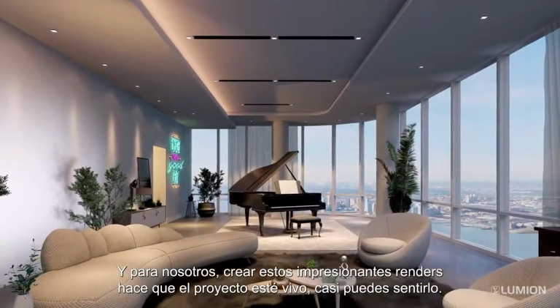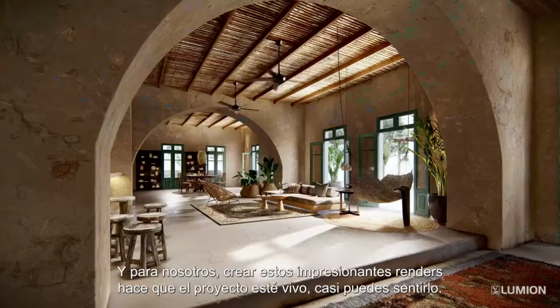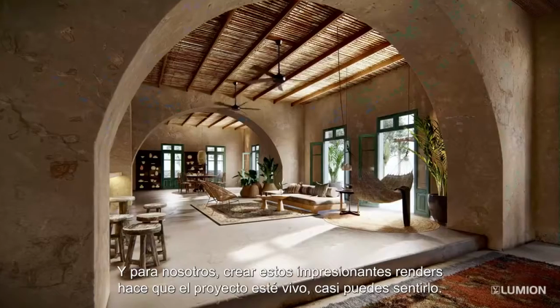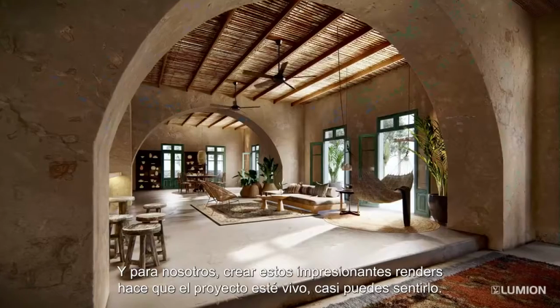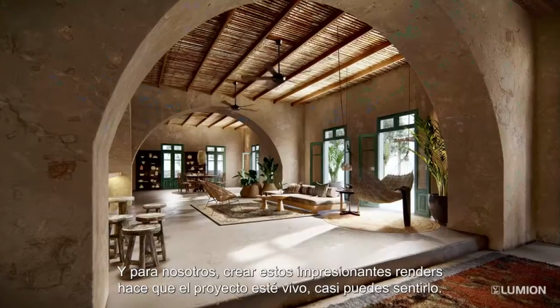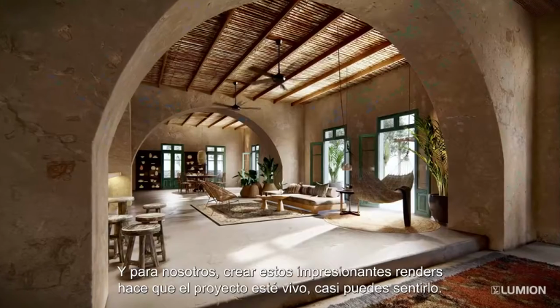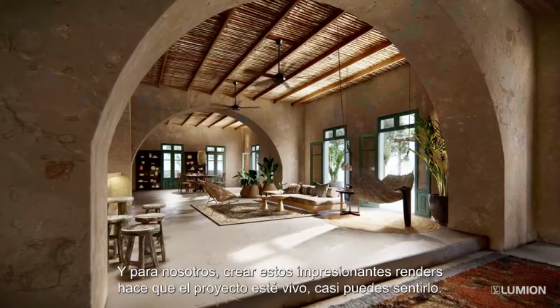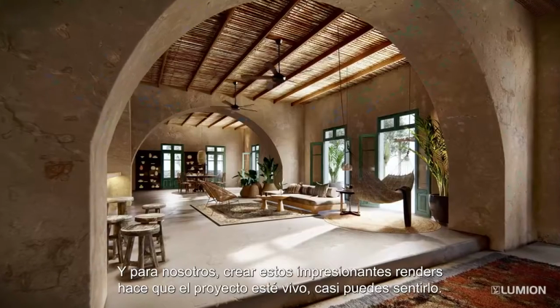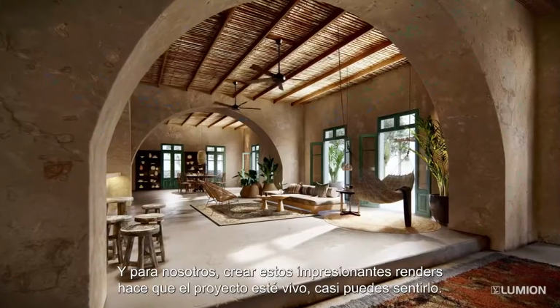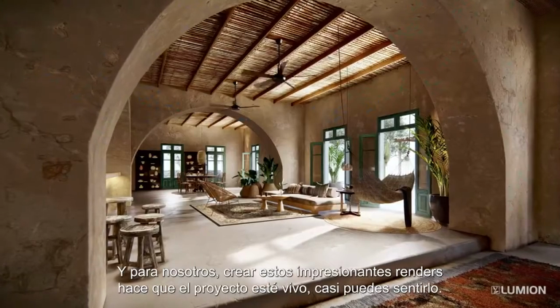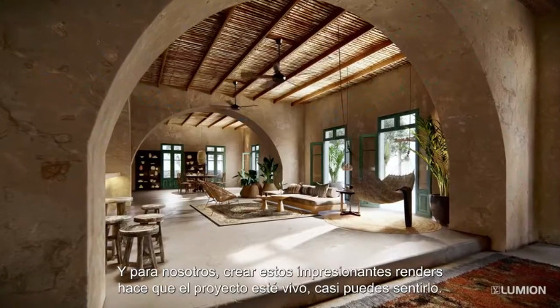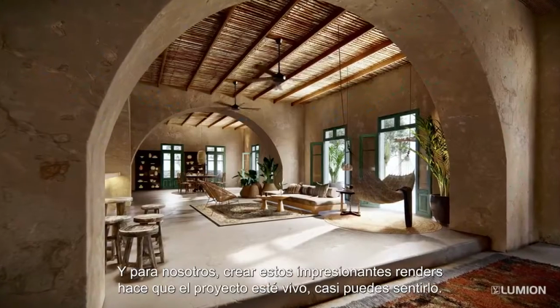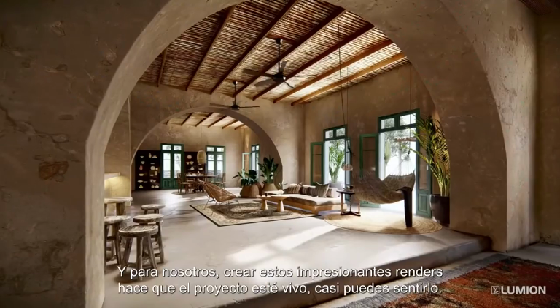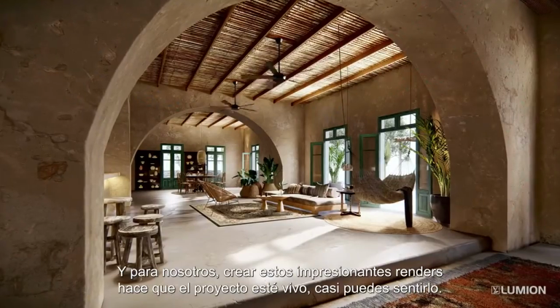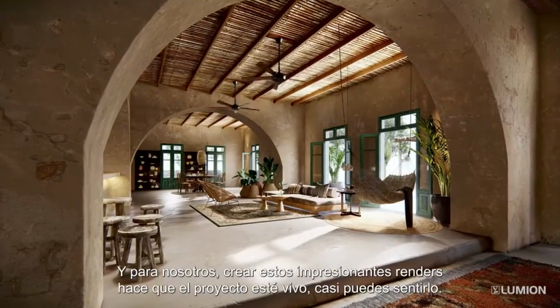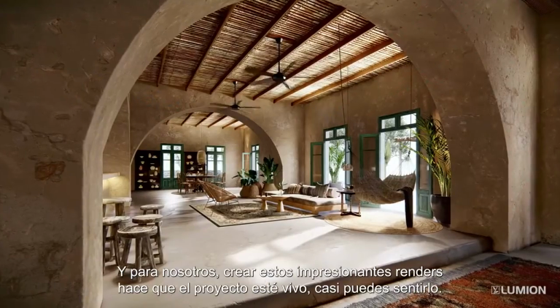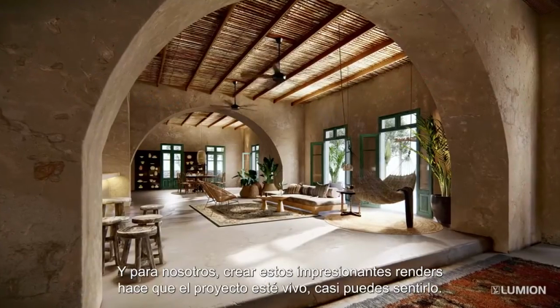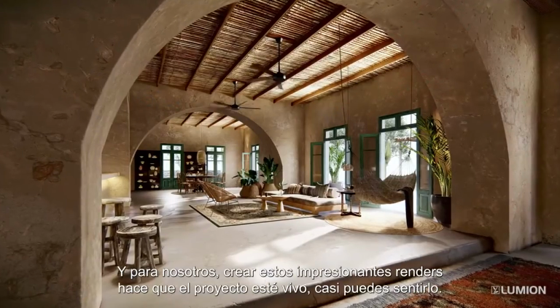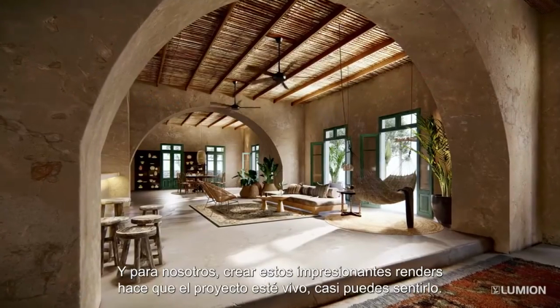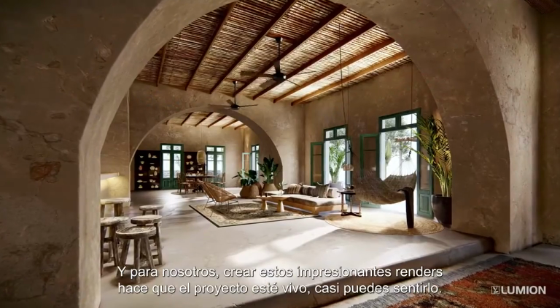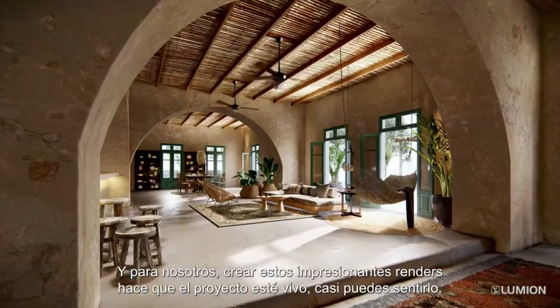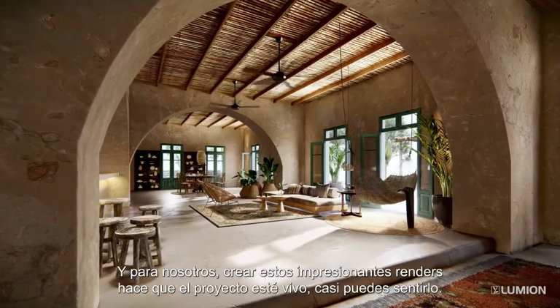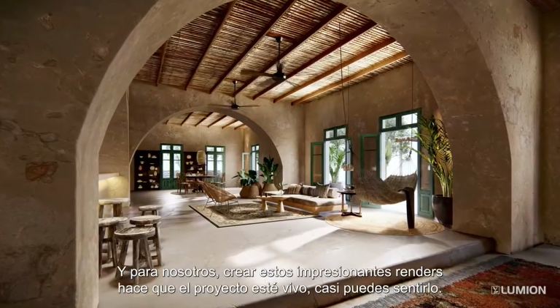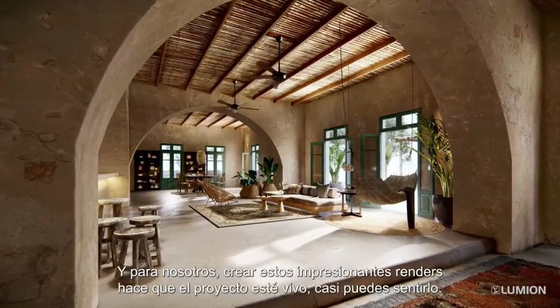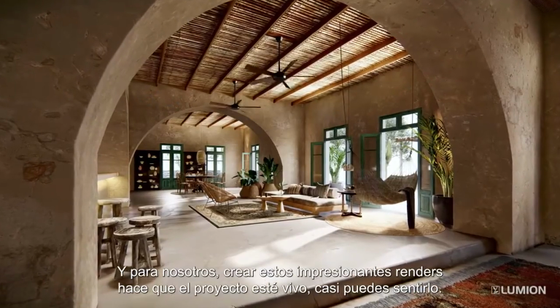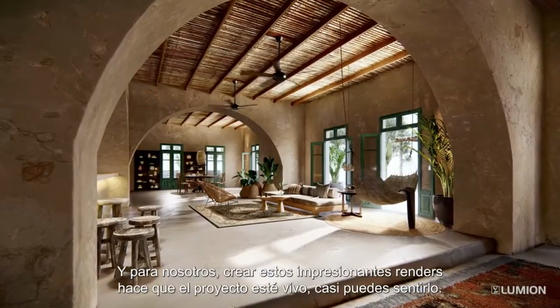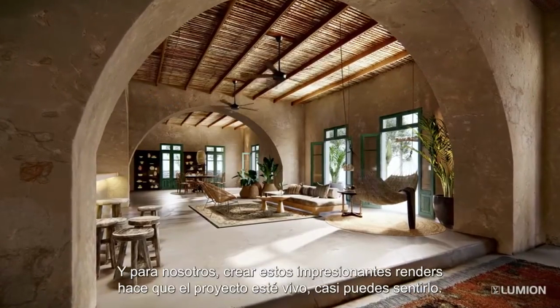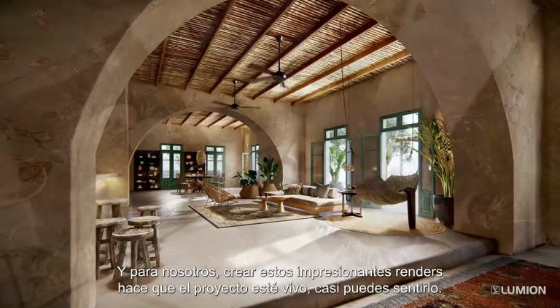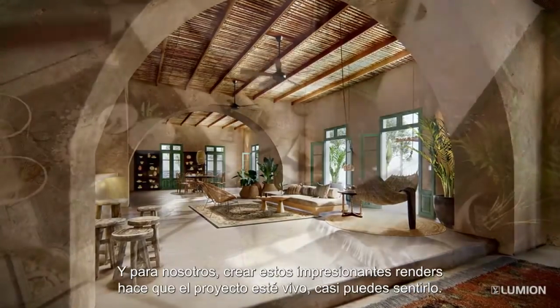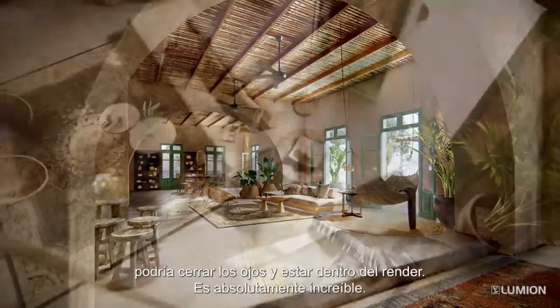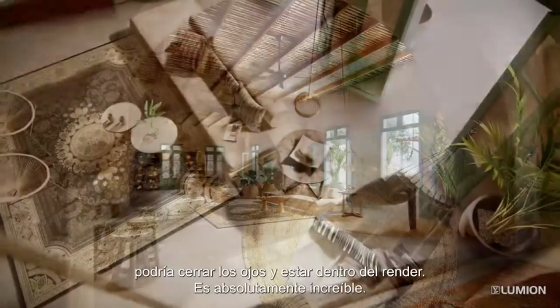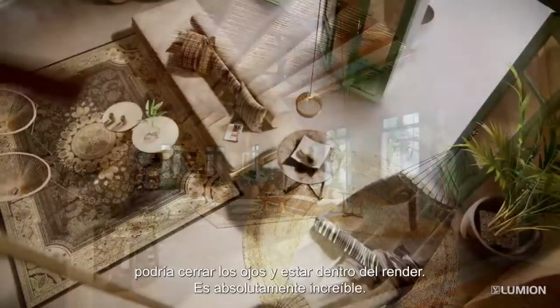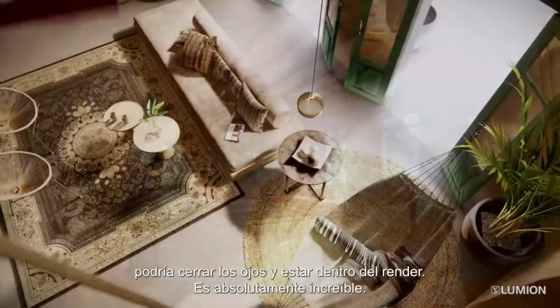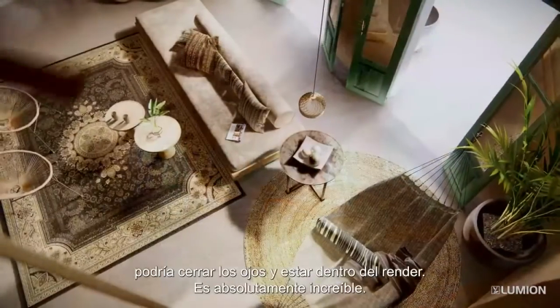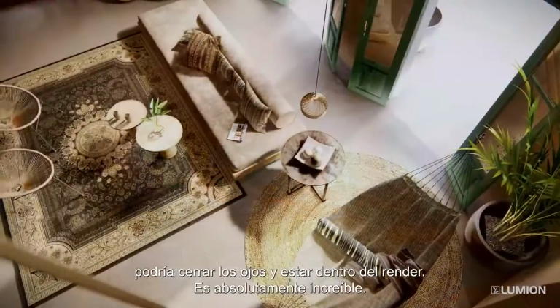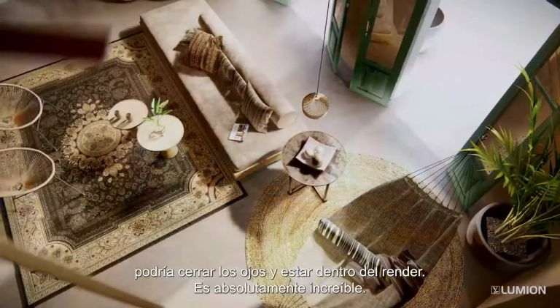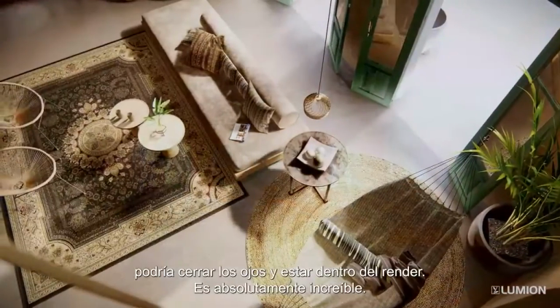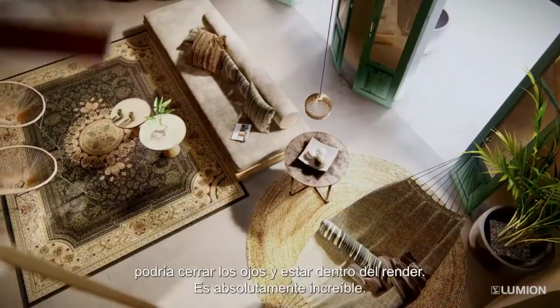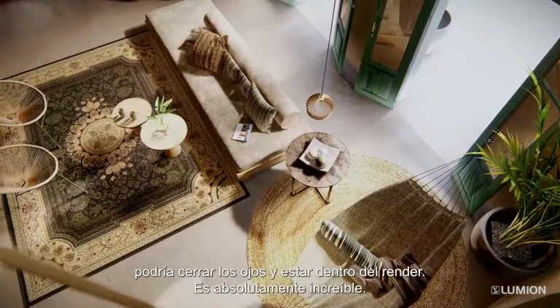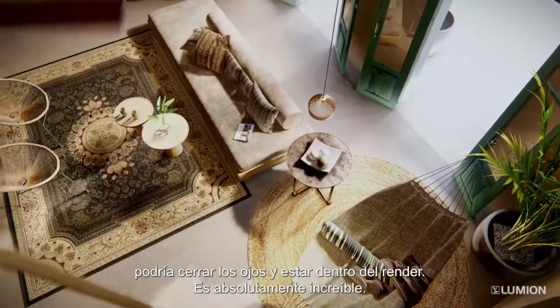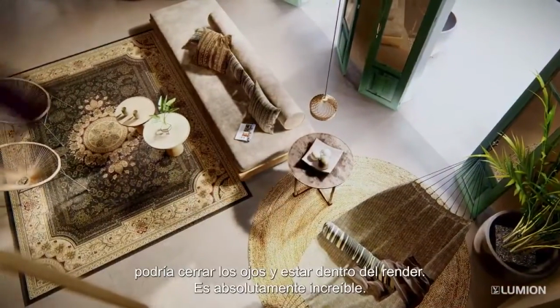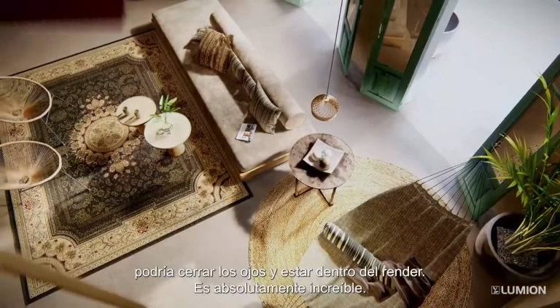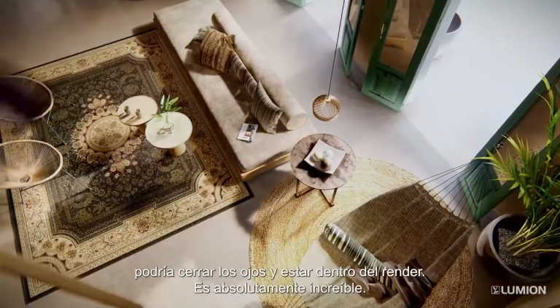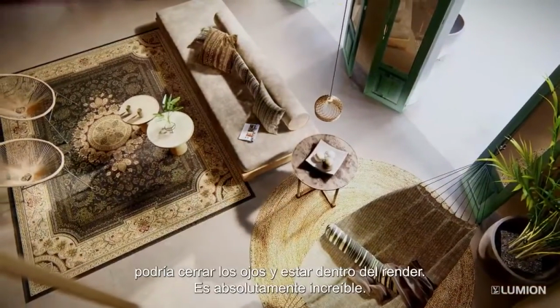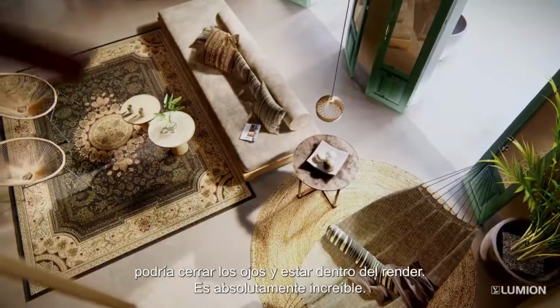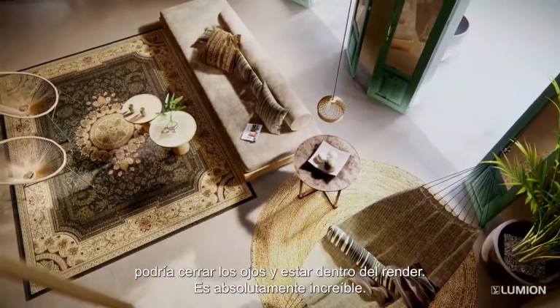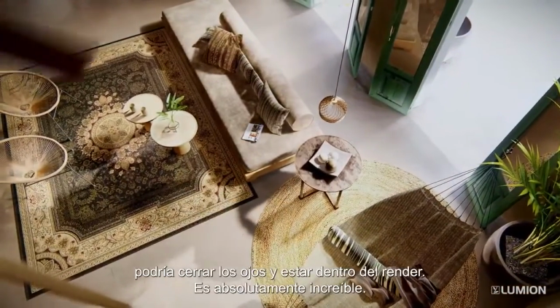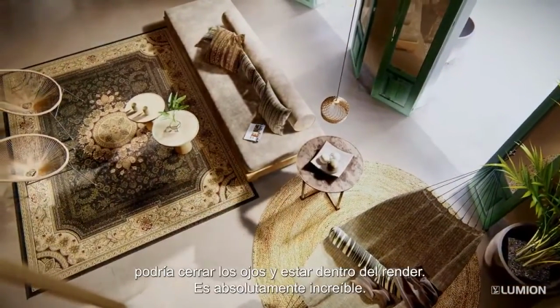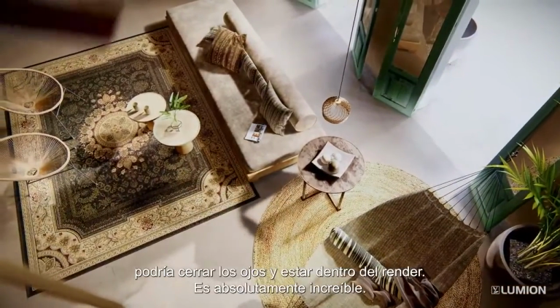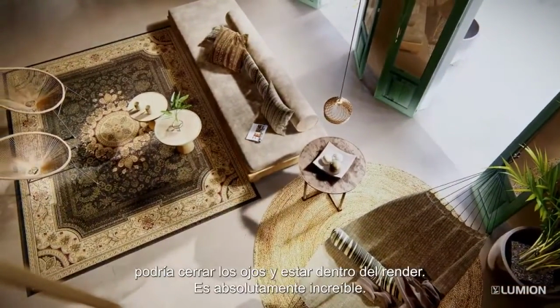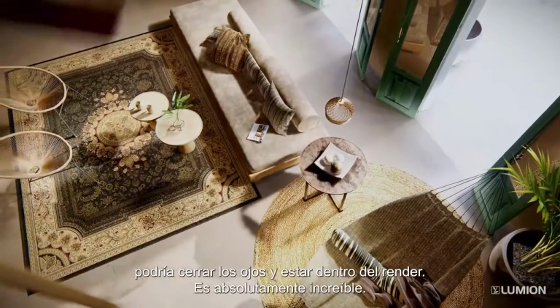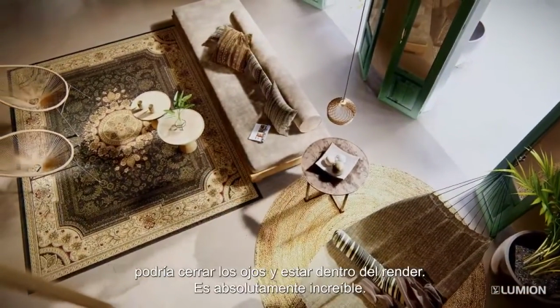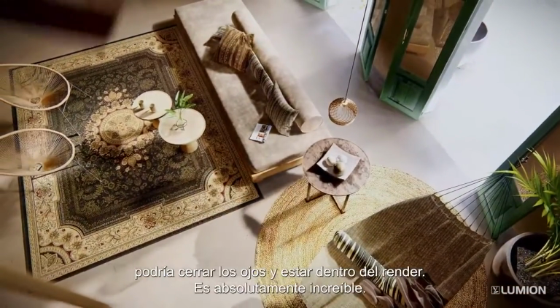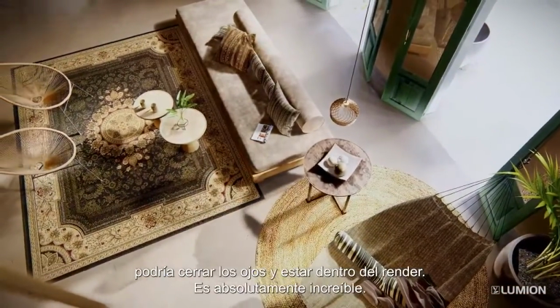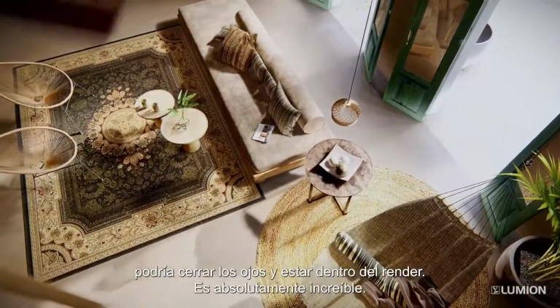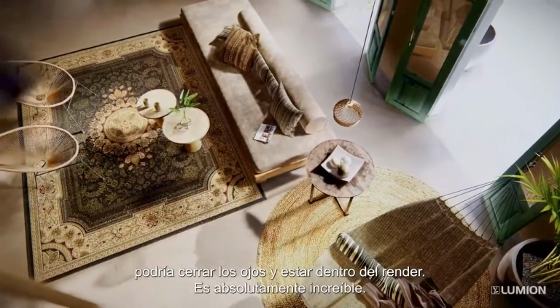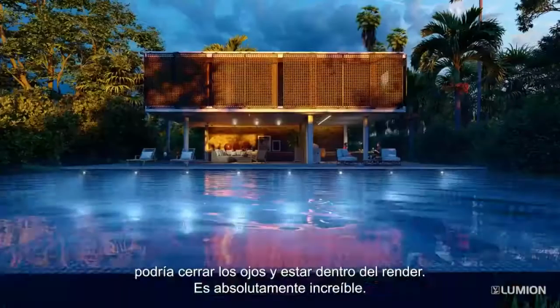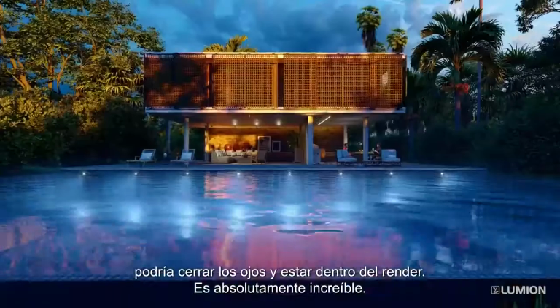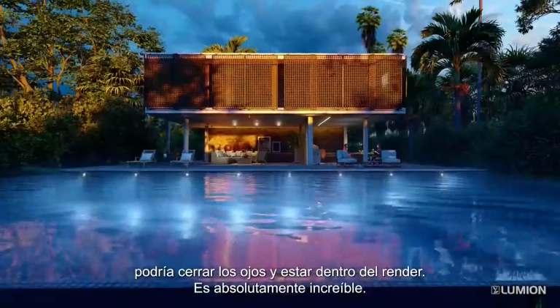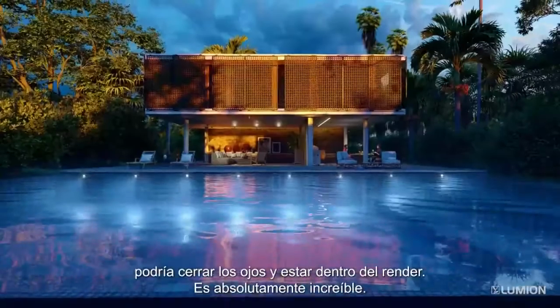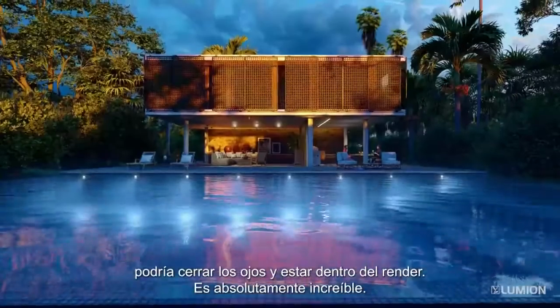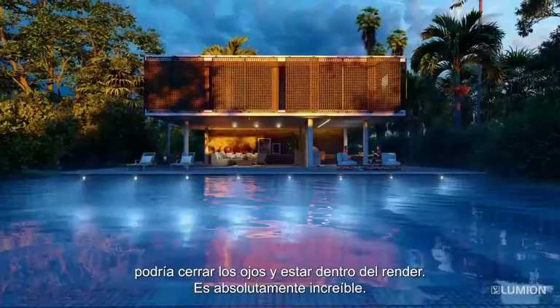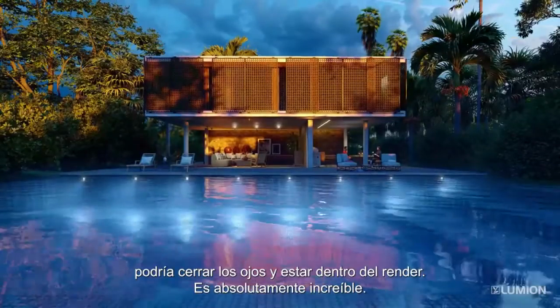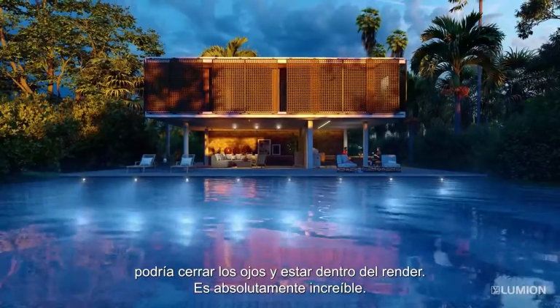It makes it so alive. You almost feel like you can close your eyes and be inside the rendering. It's absolutely phenomenal.